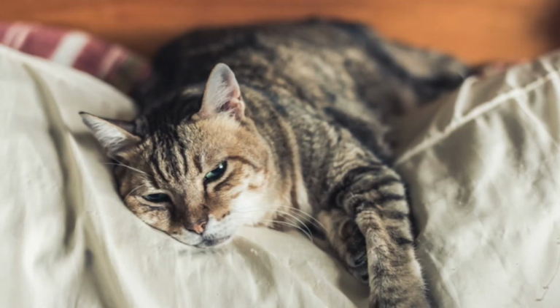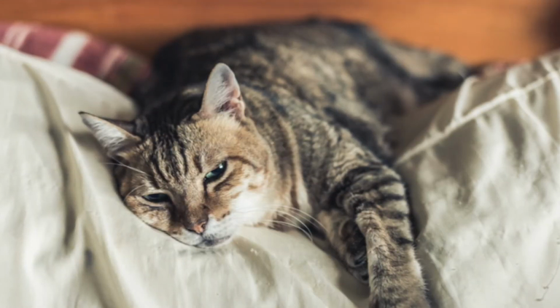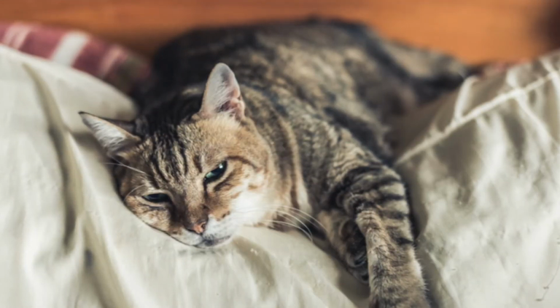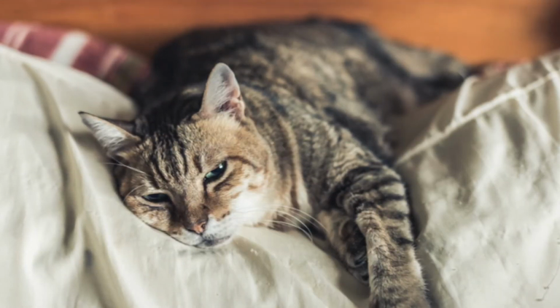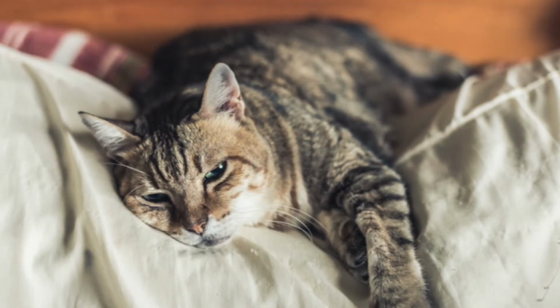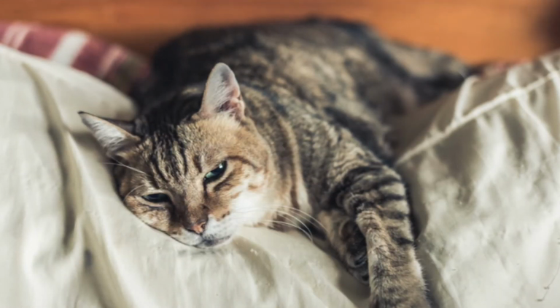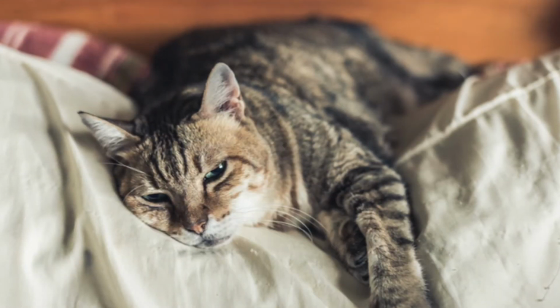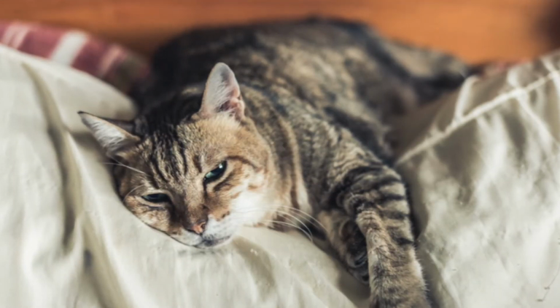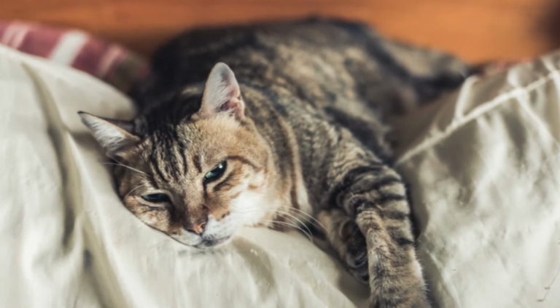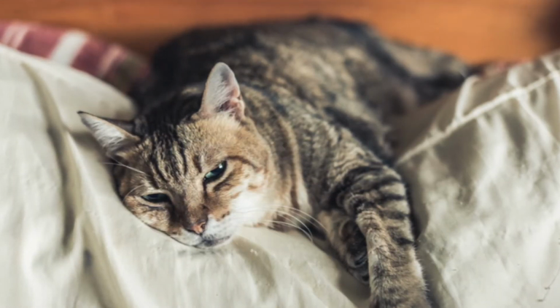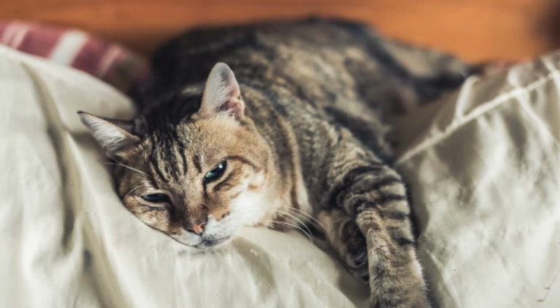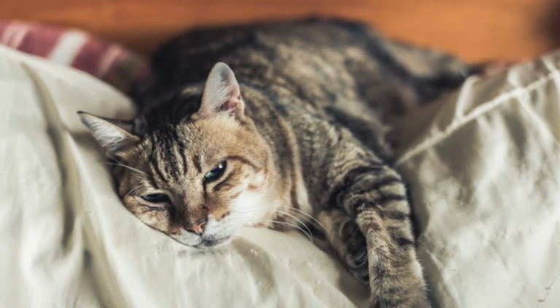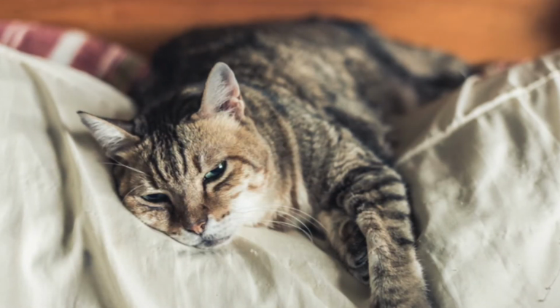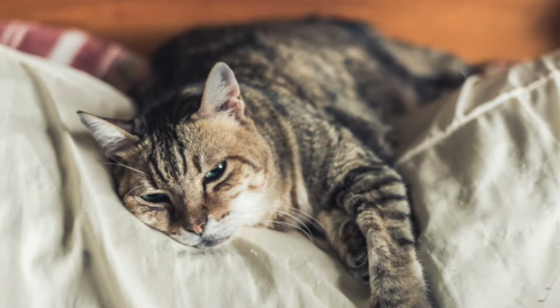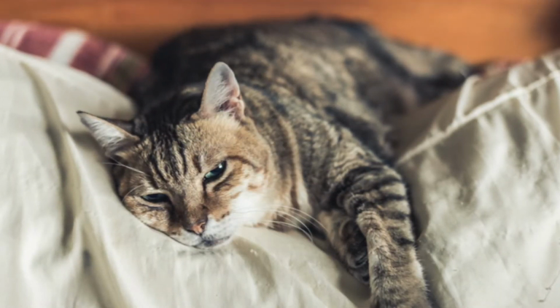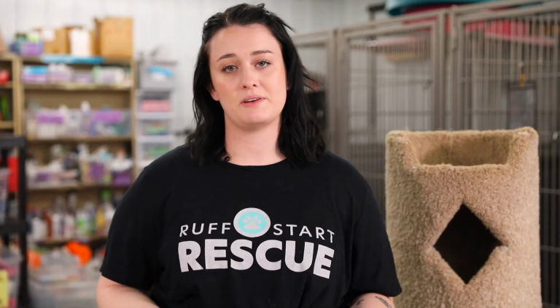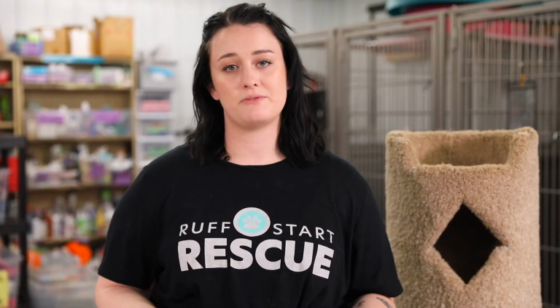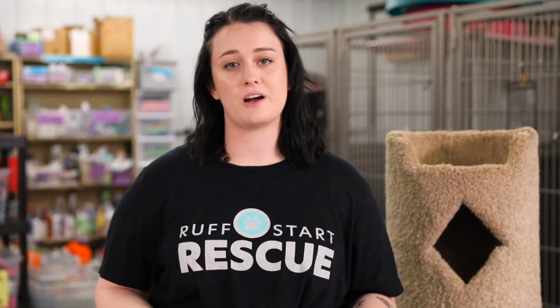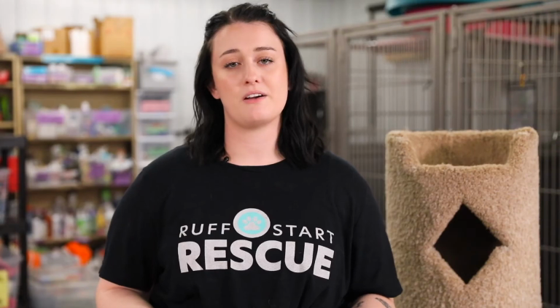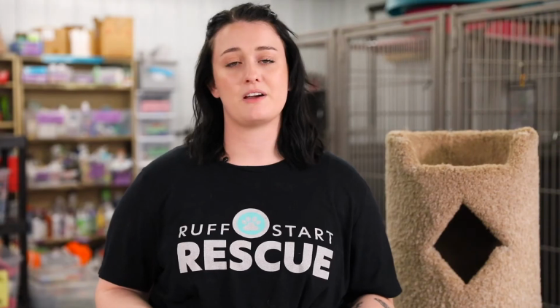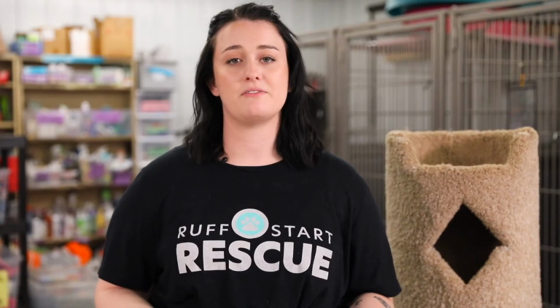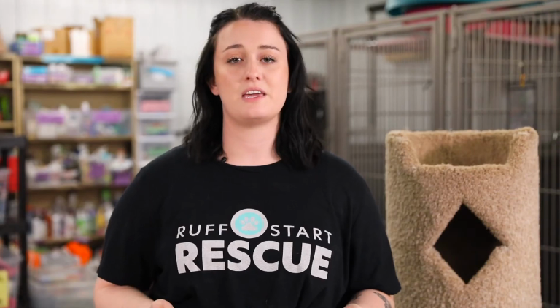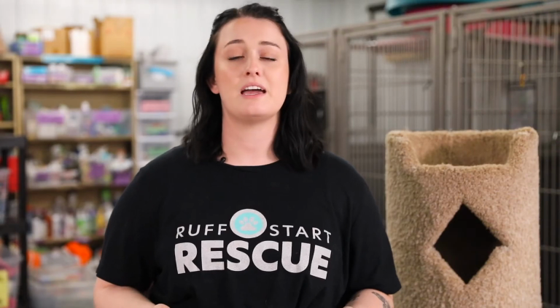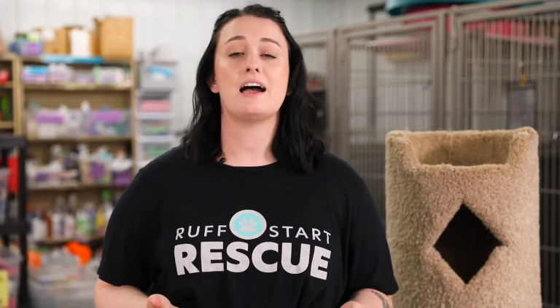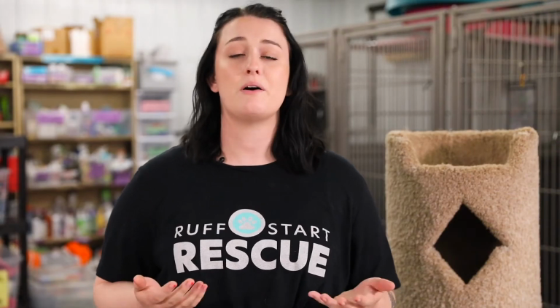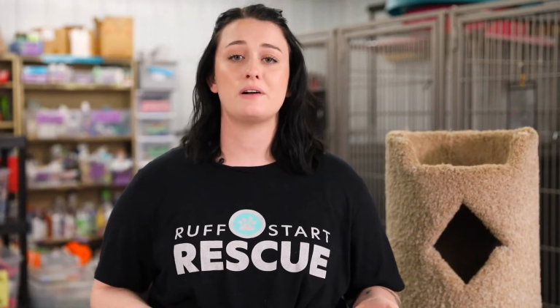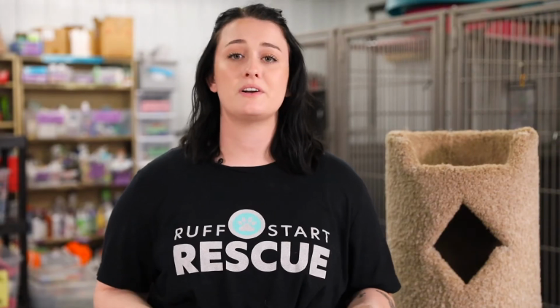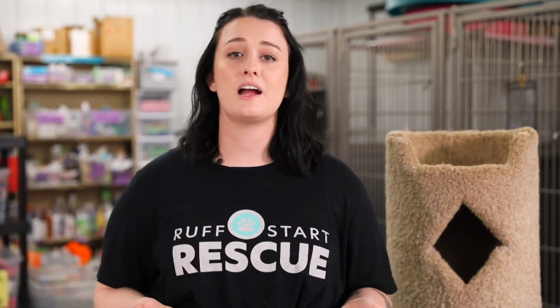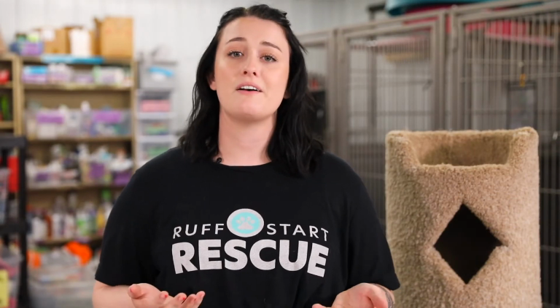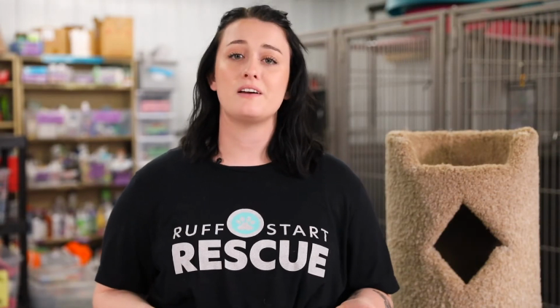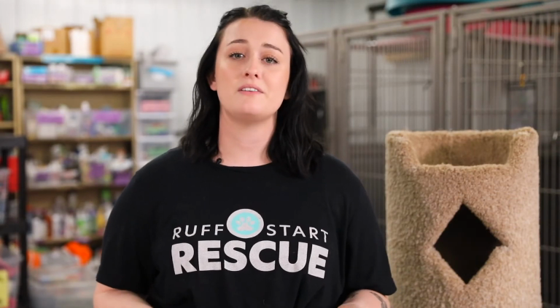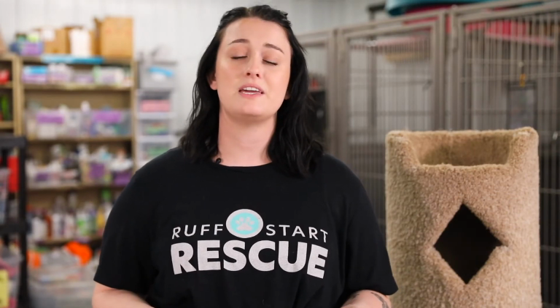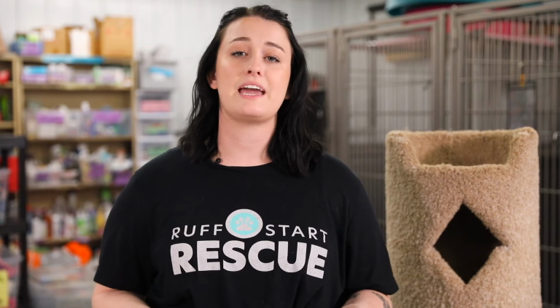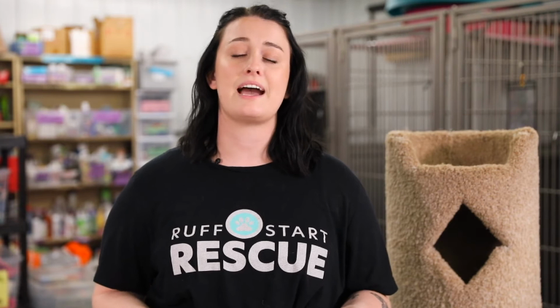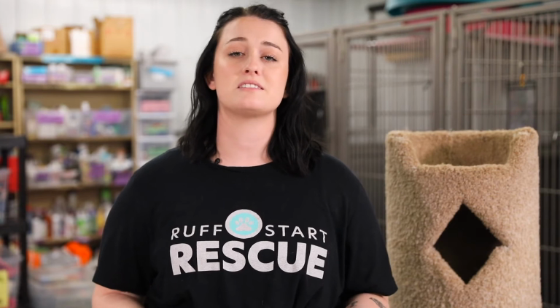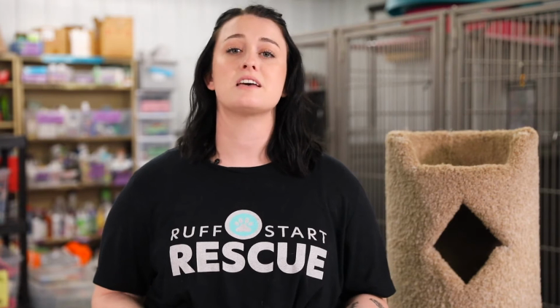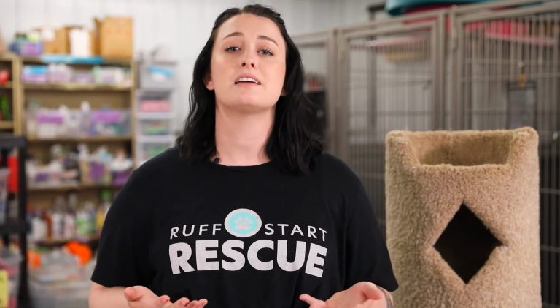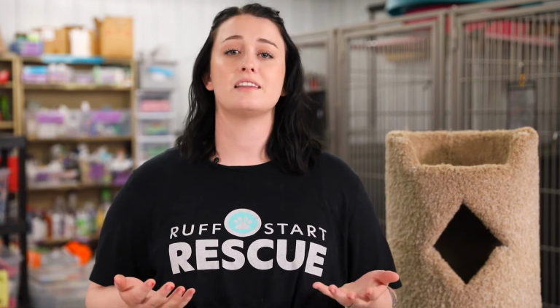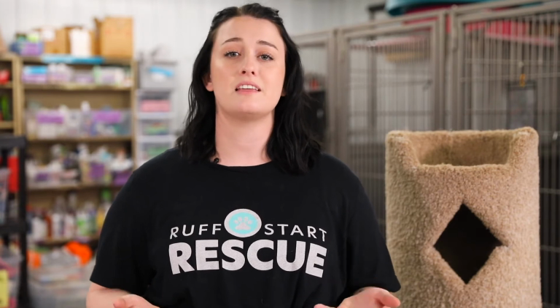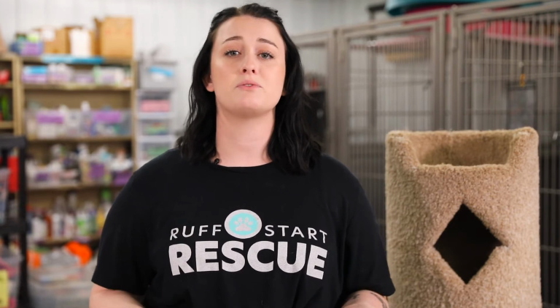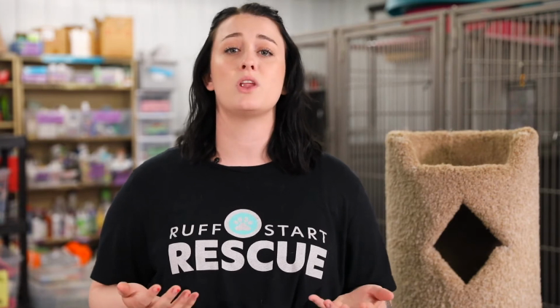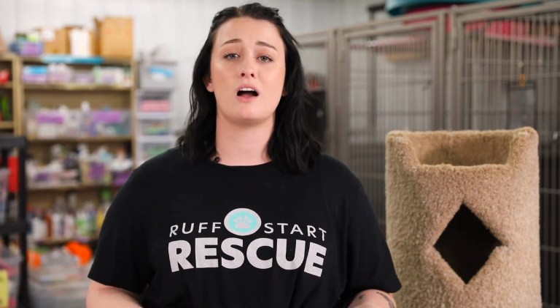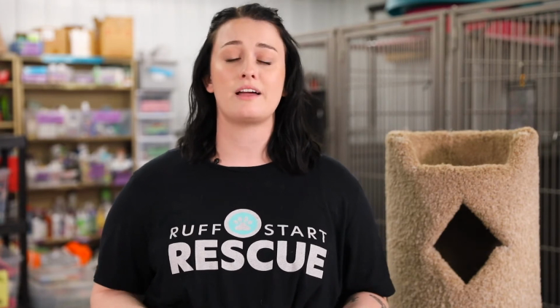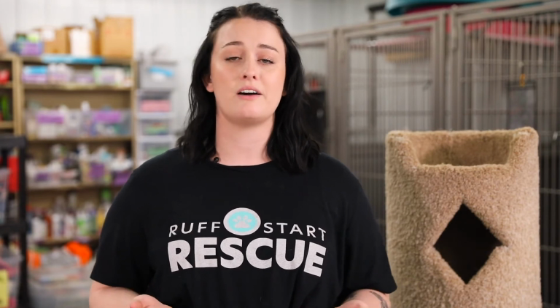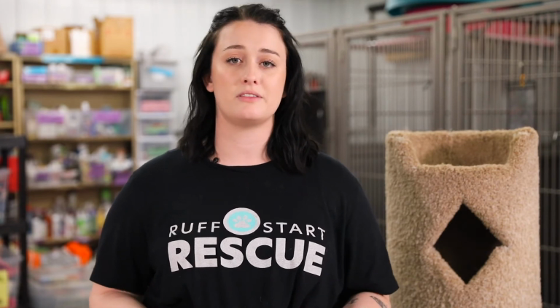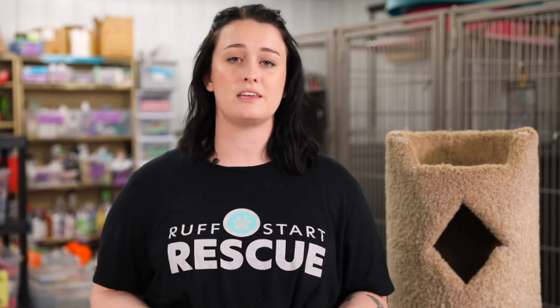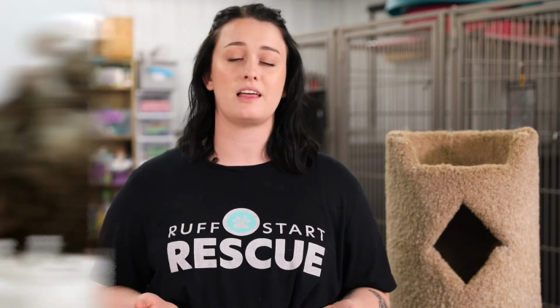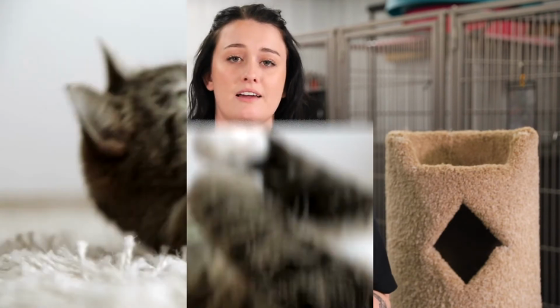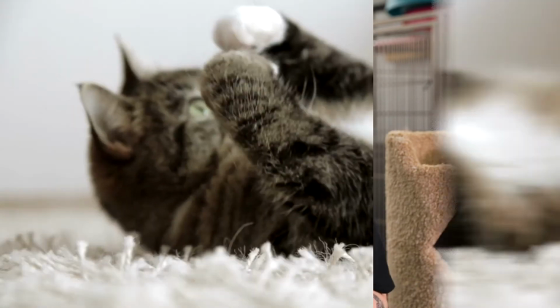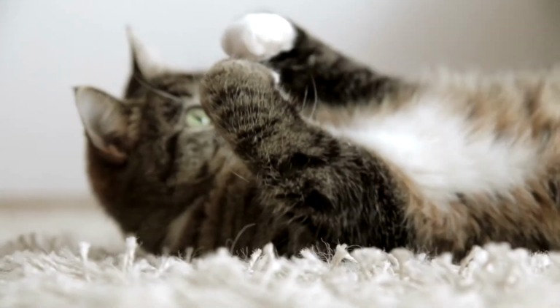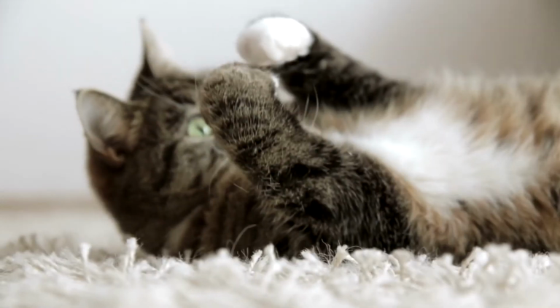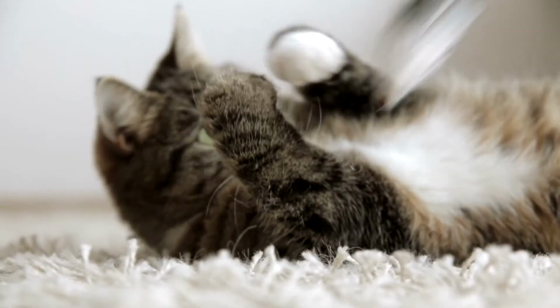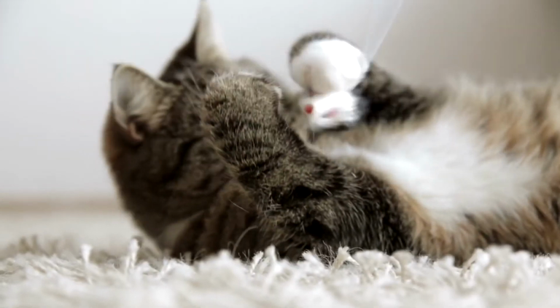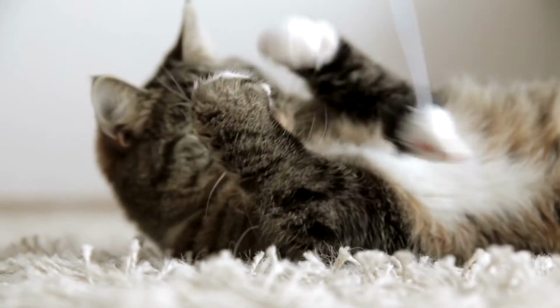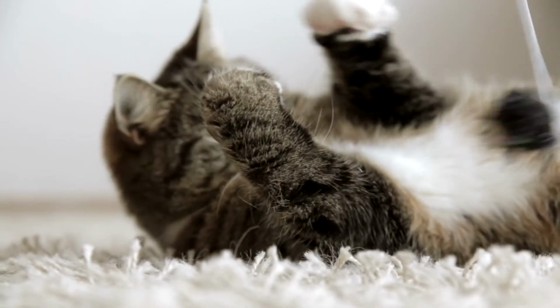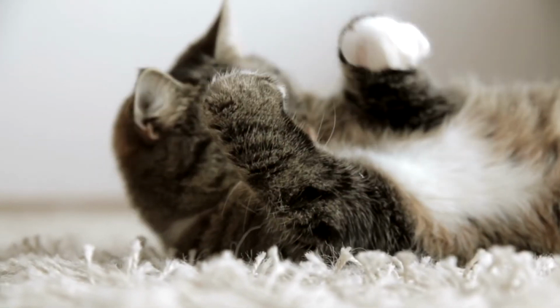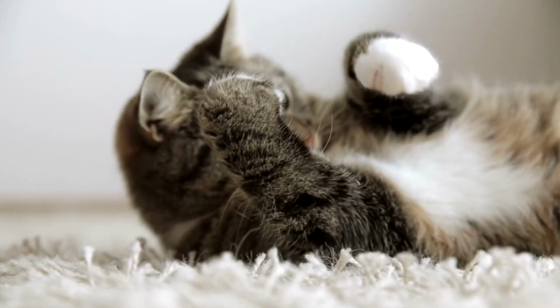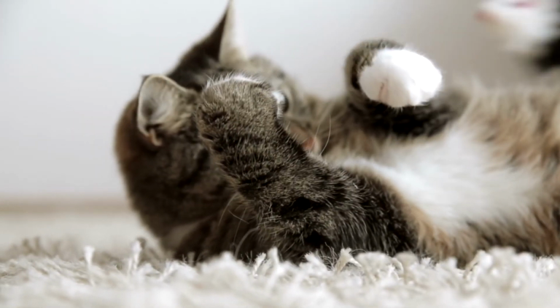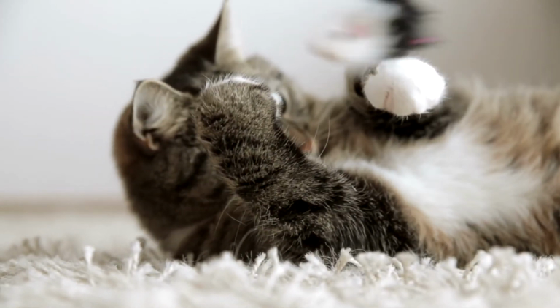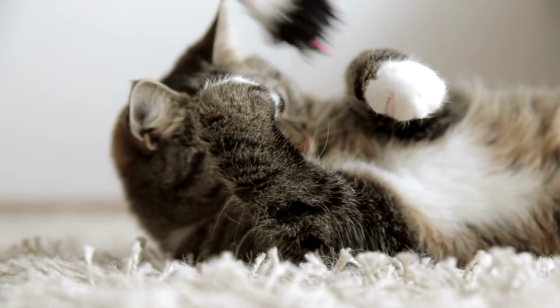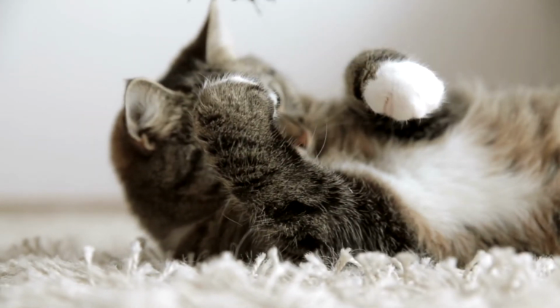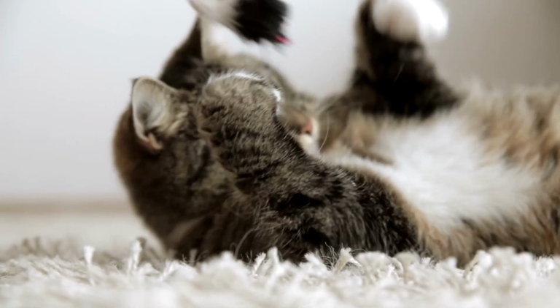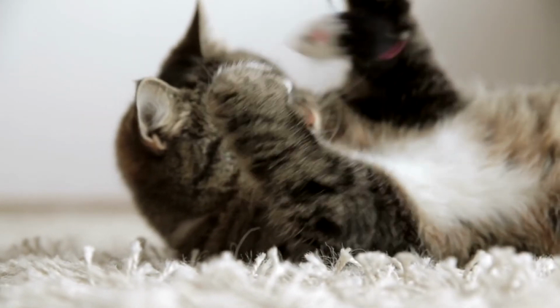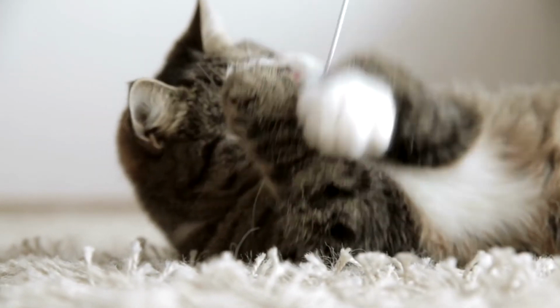Like feline leukemia, there's no treatment for FIV. However, FIV cats can live long healthy lives and it usually does not affect their lifespan.